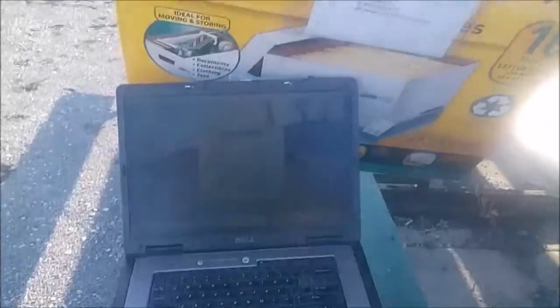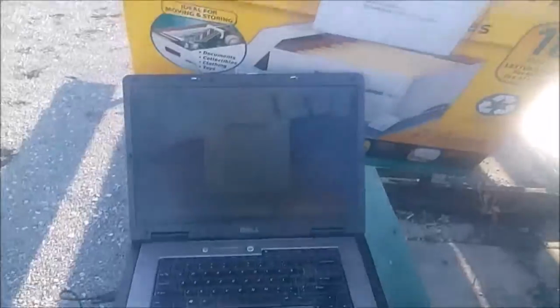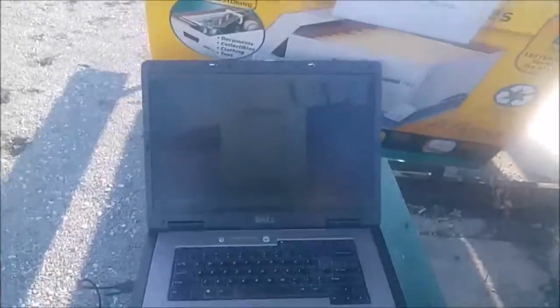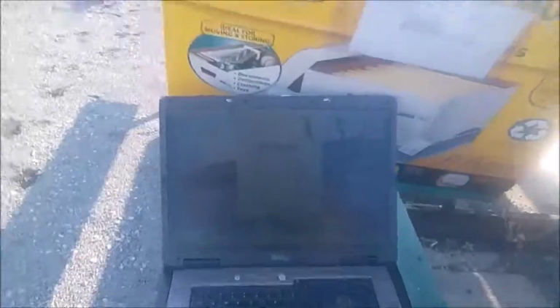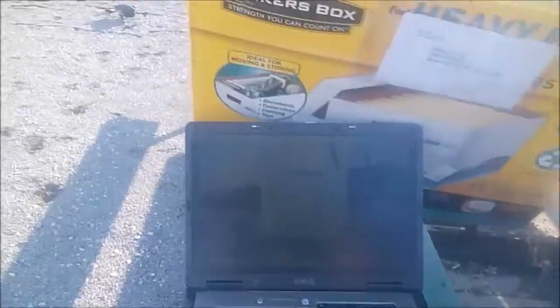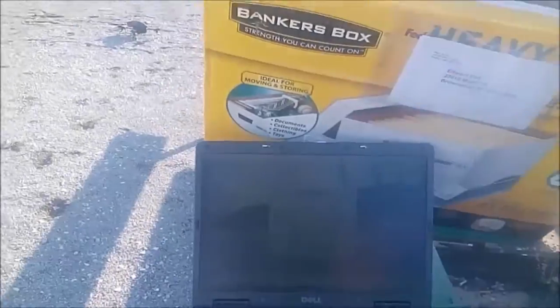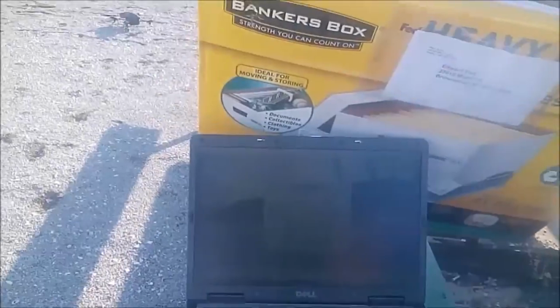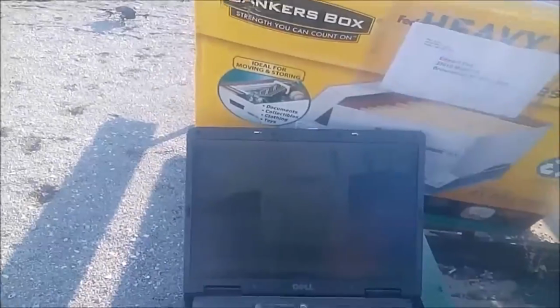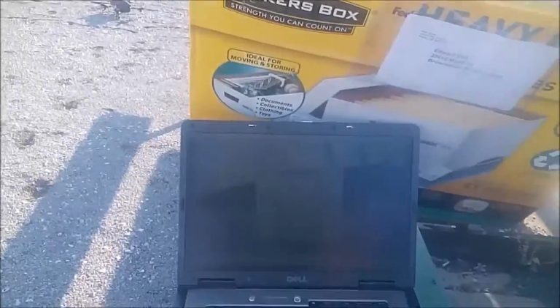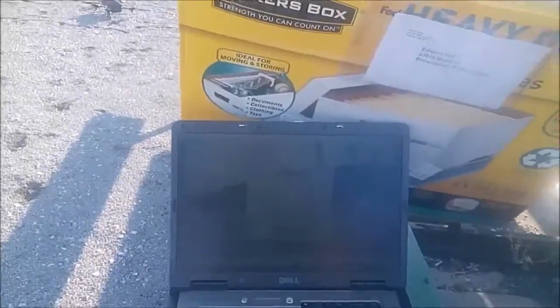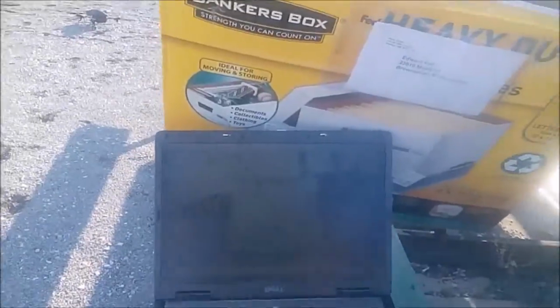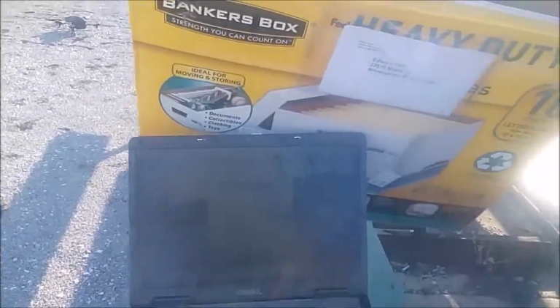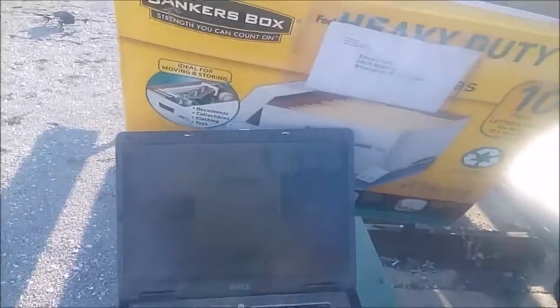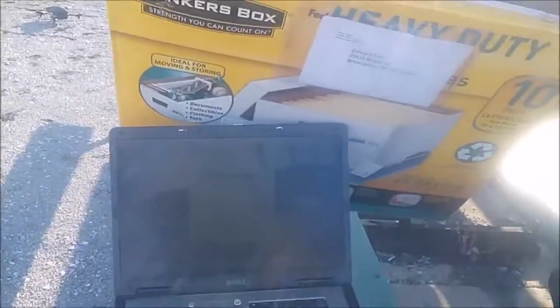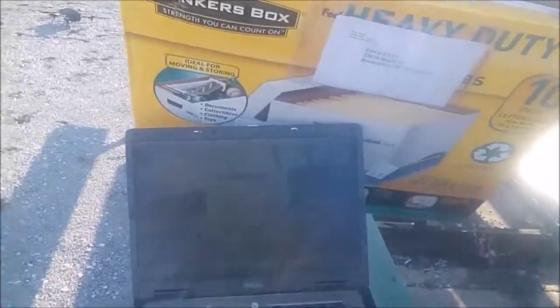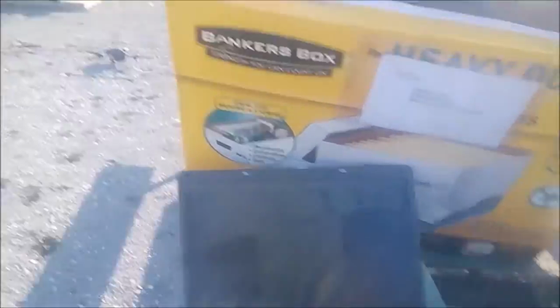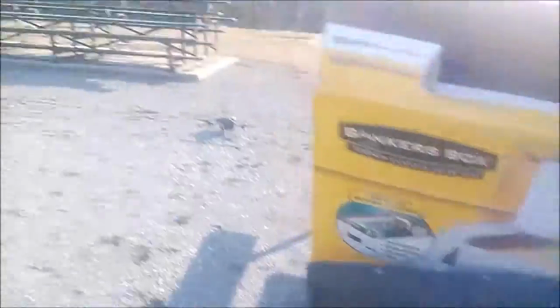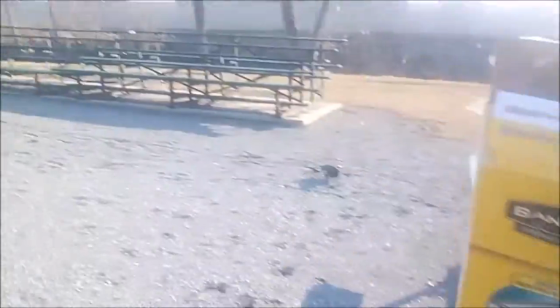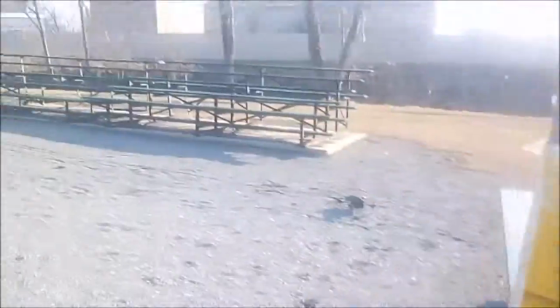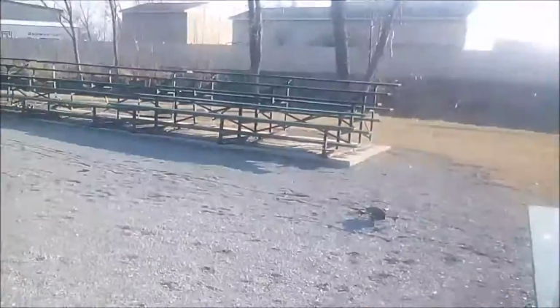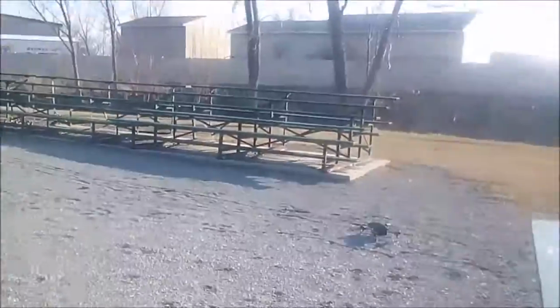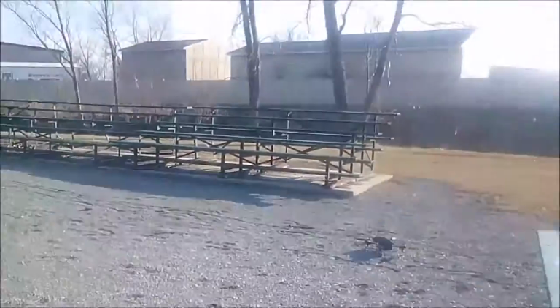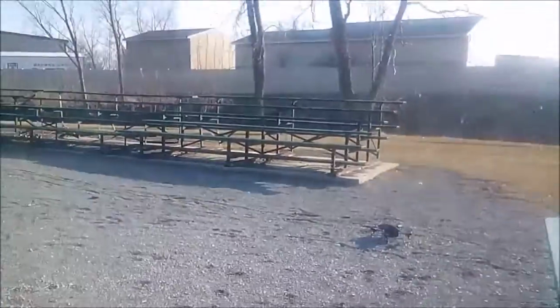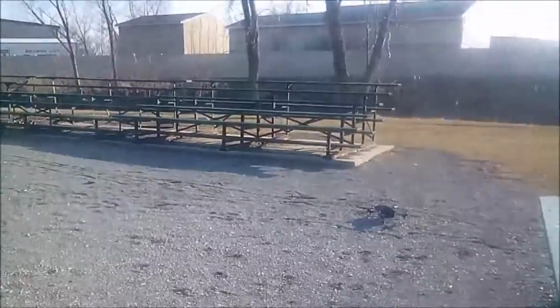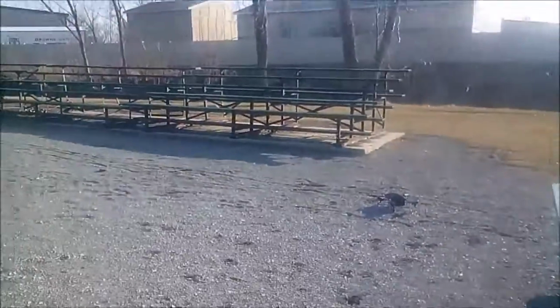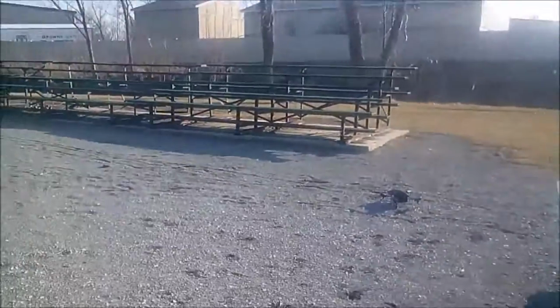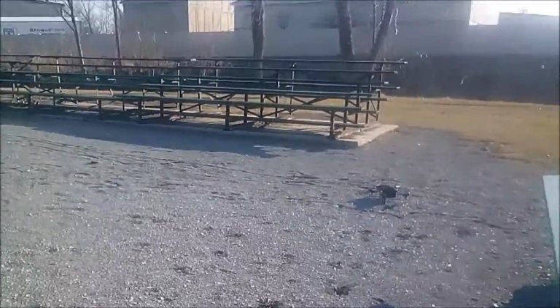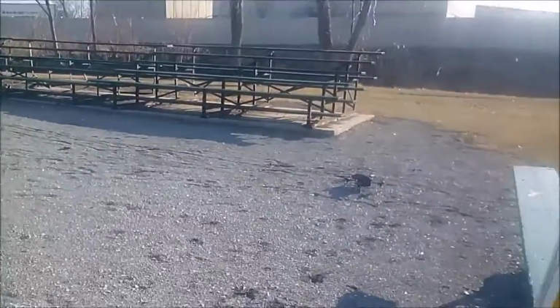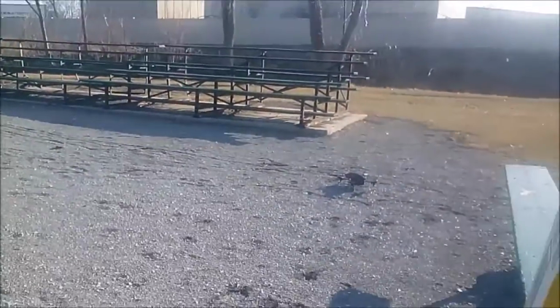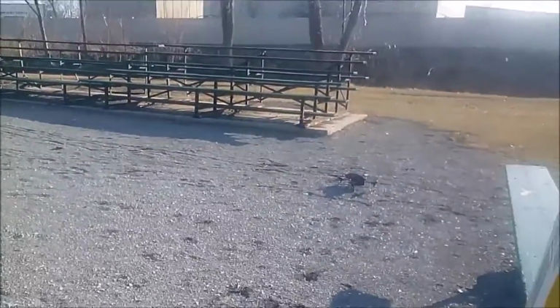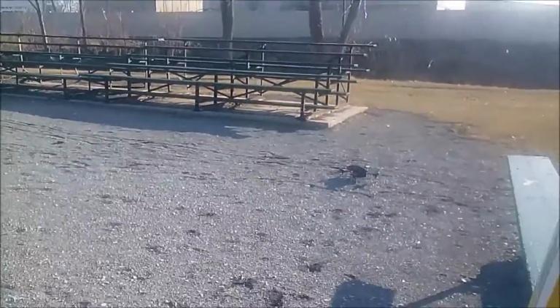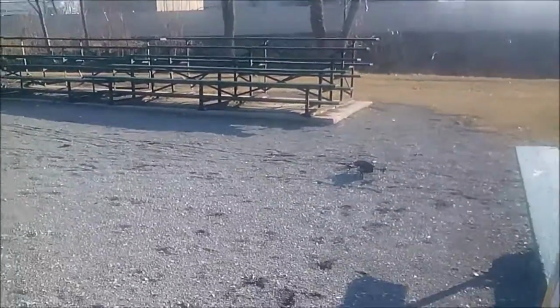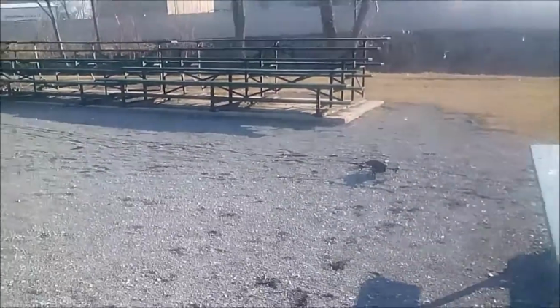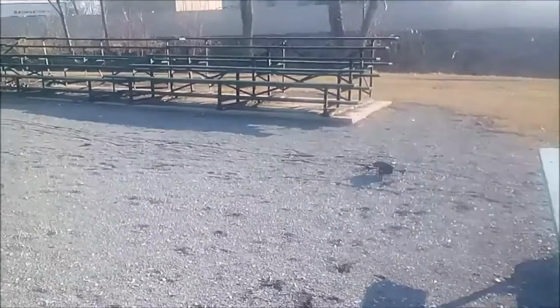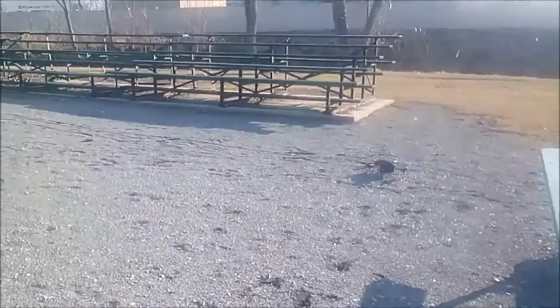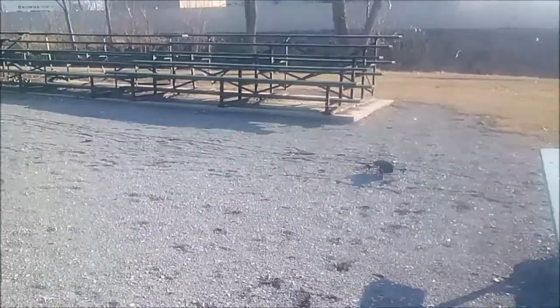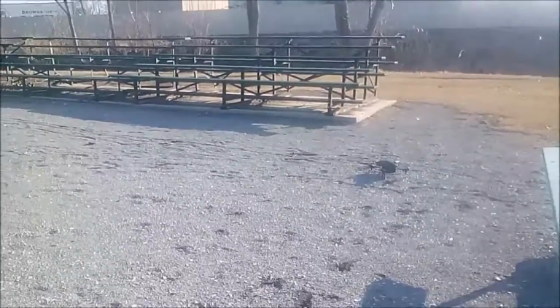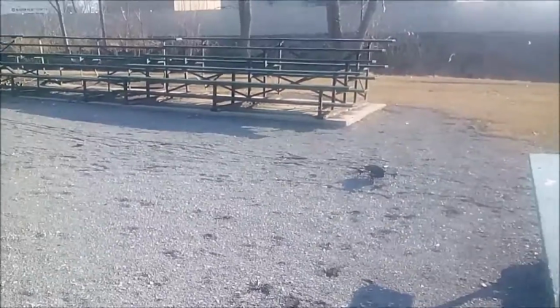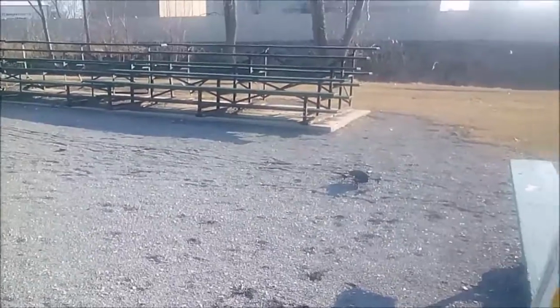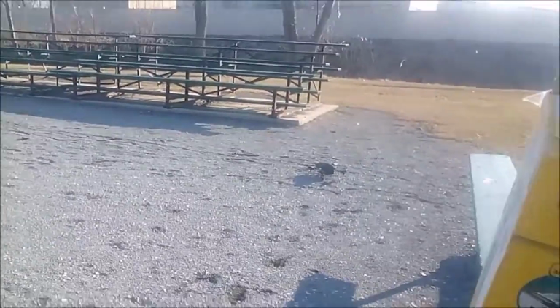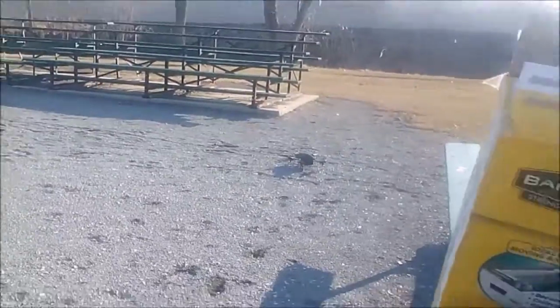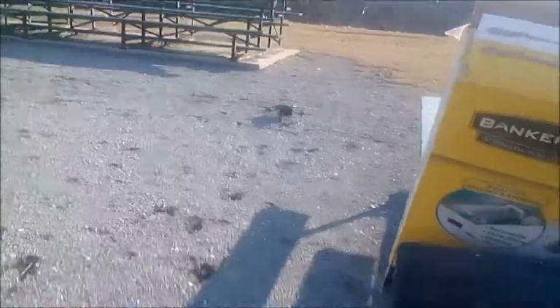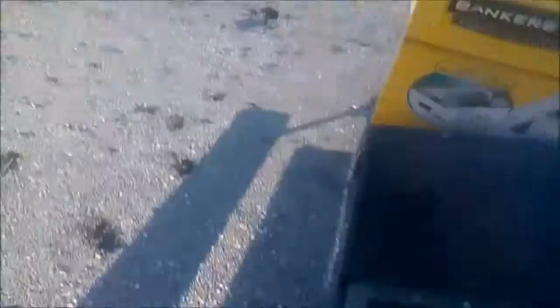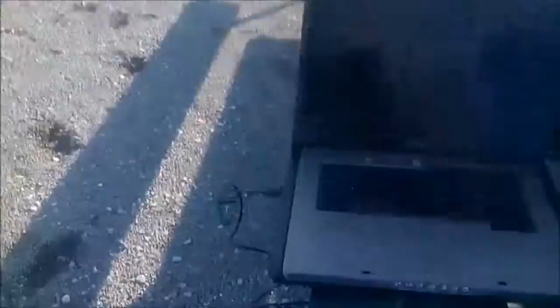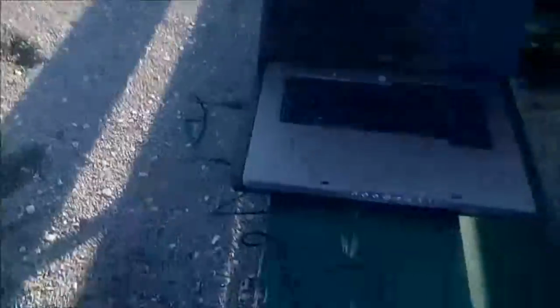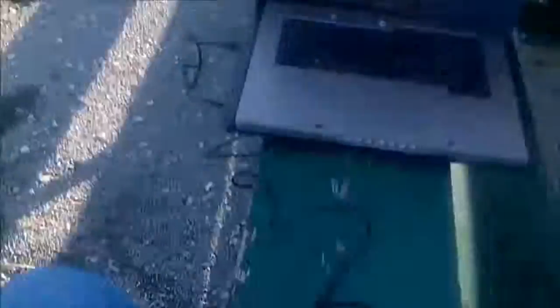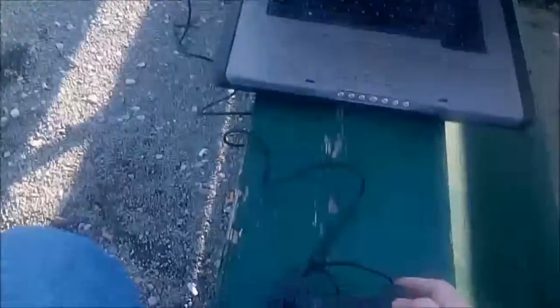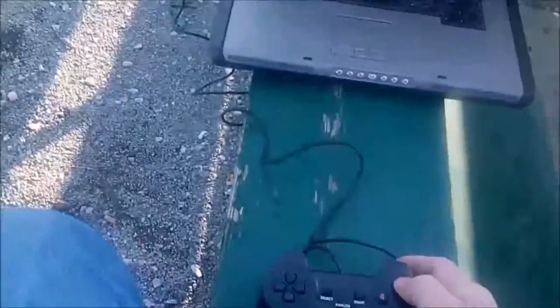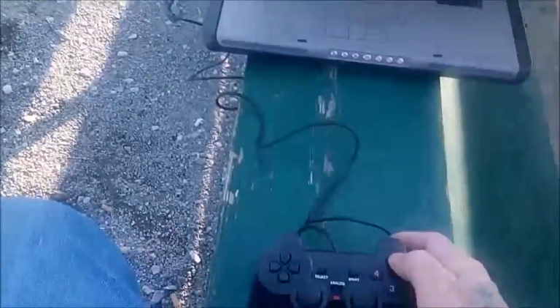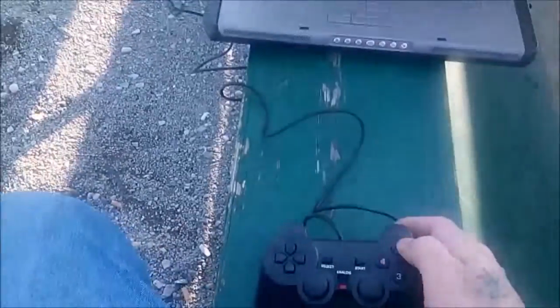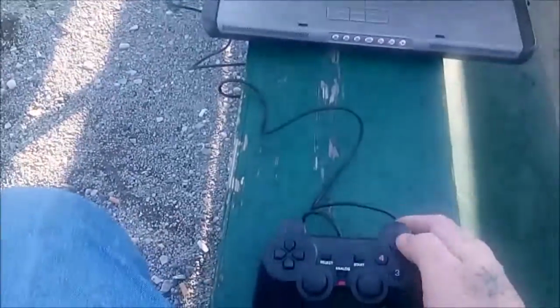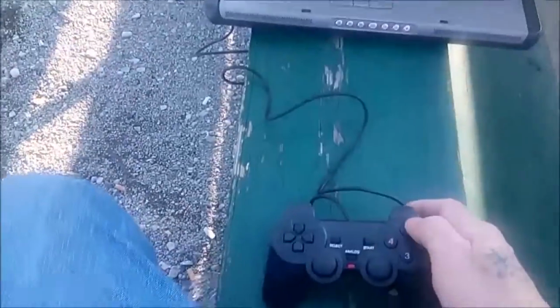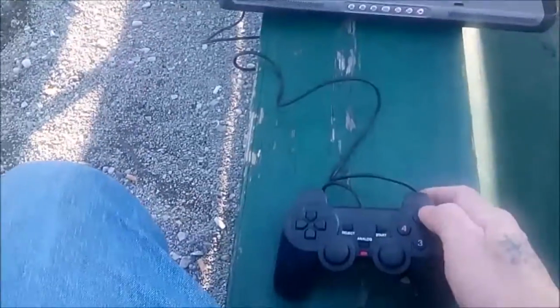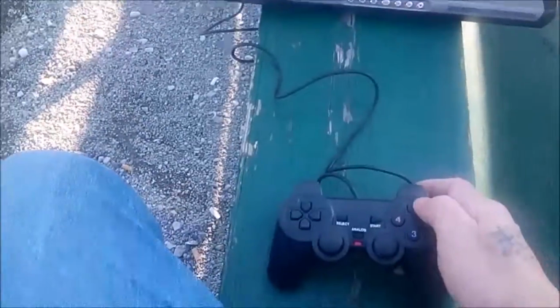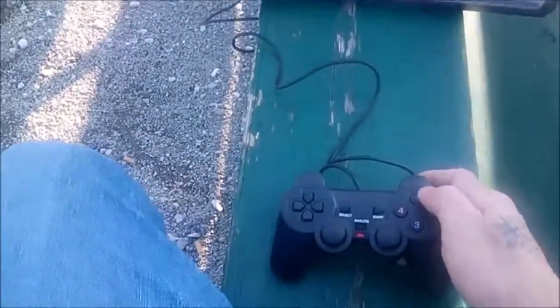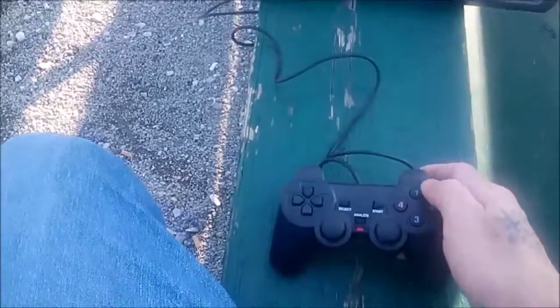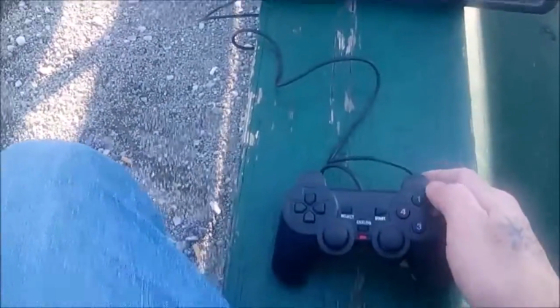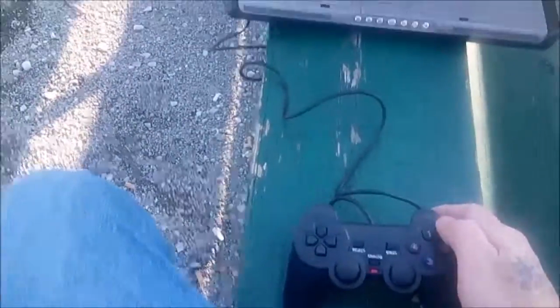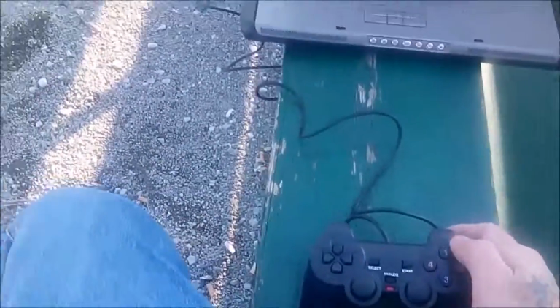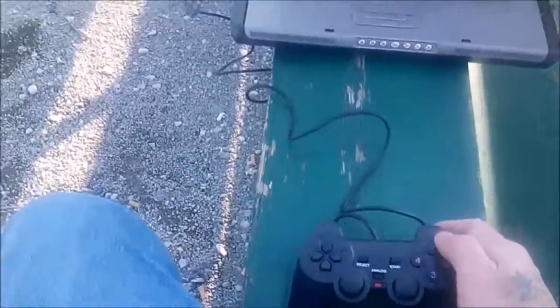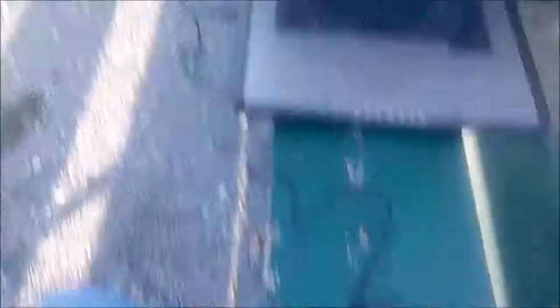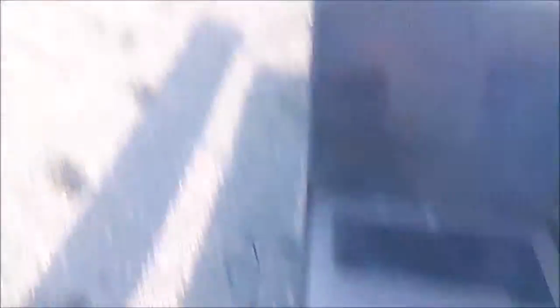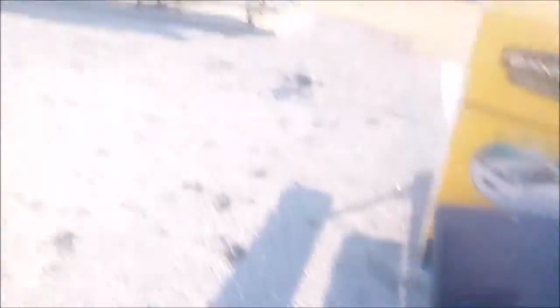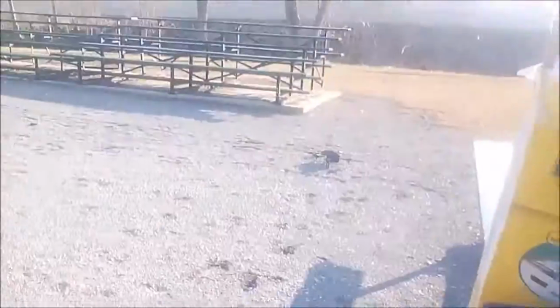Here I got my Dell PC, there I have the AR drone, and a game controller.